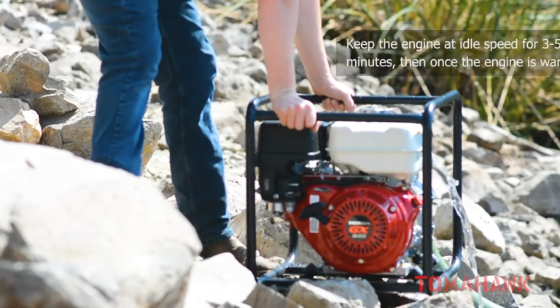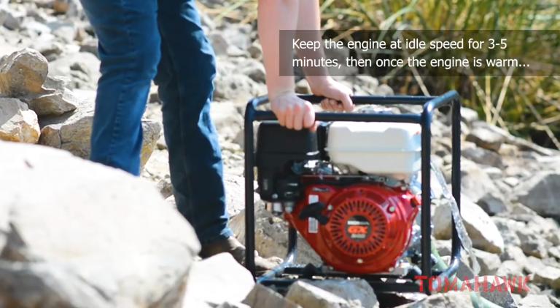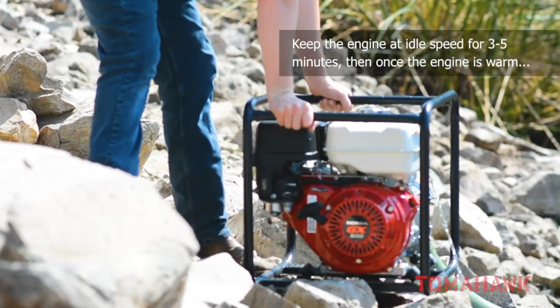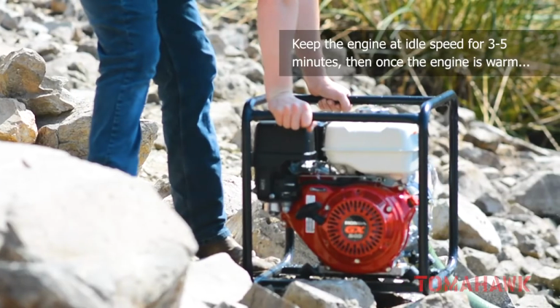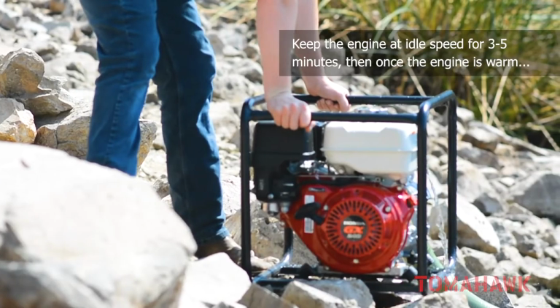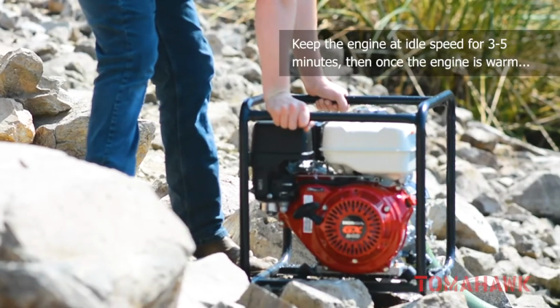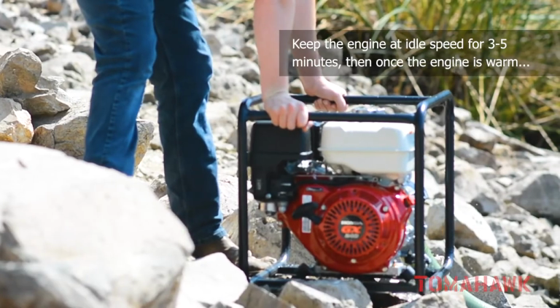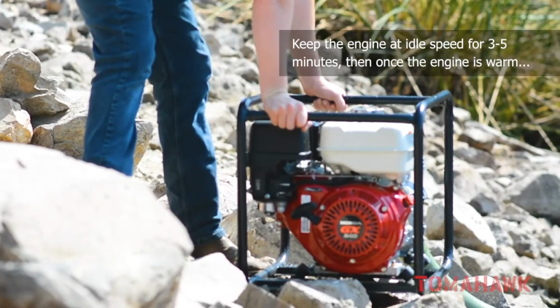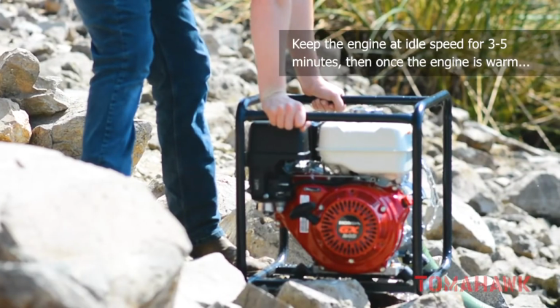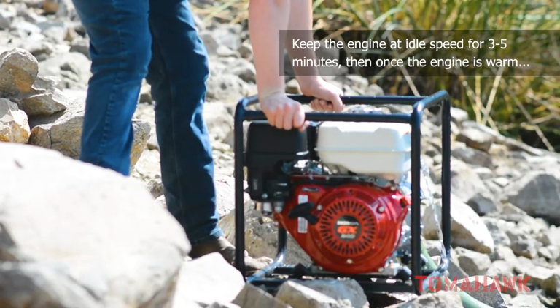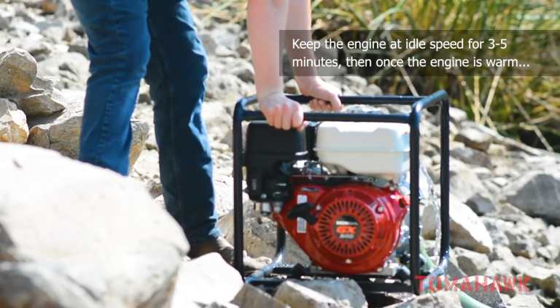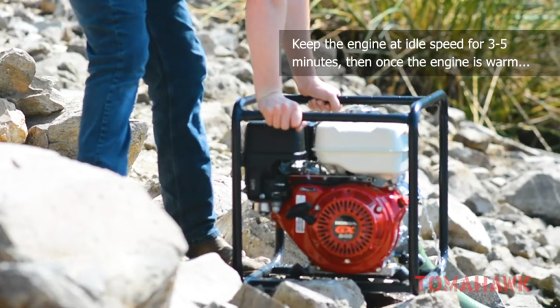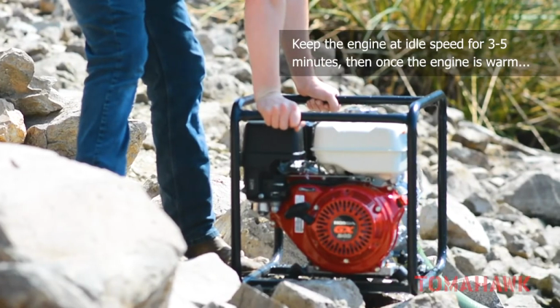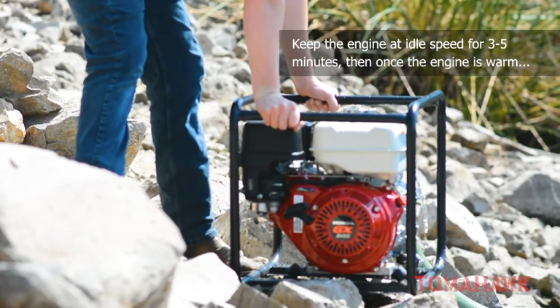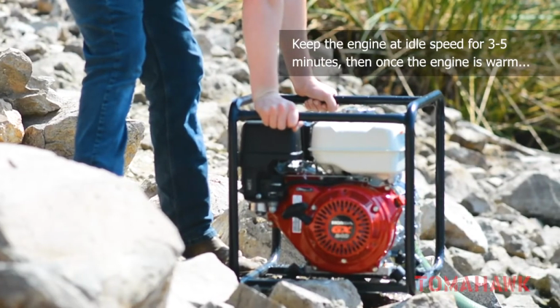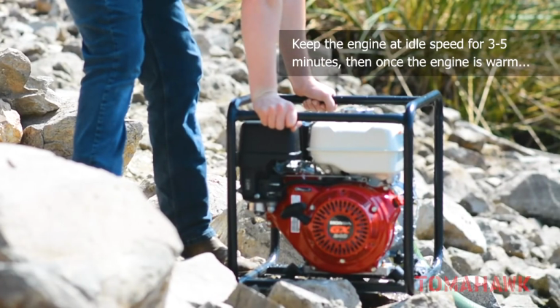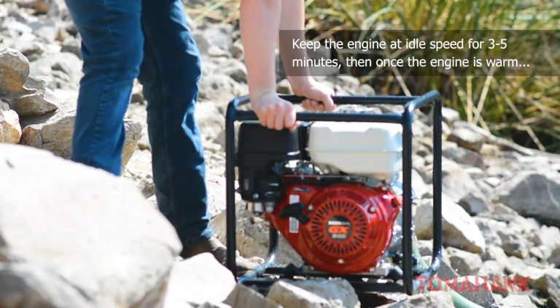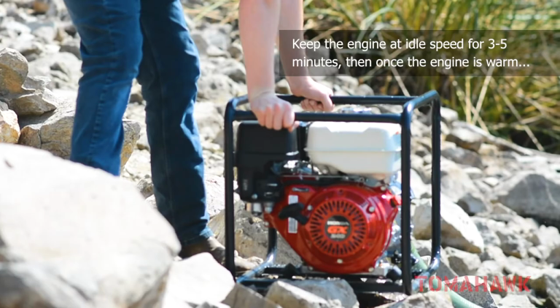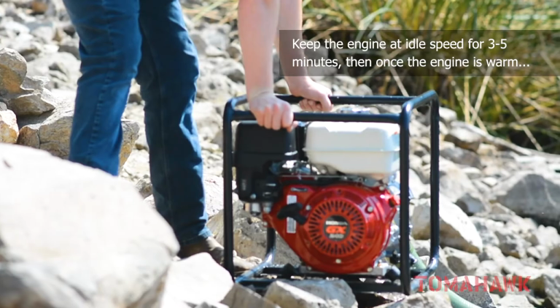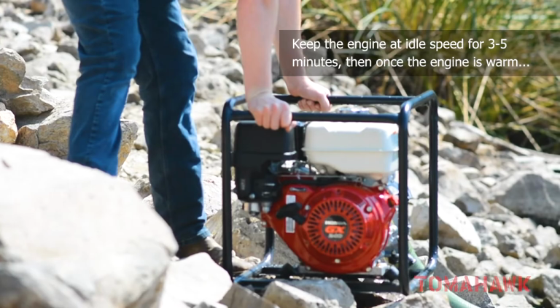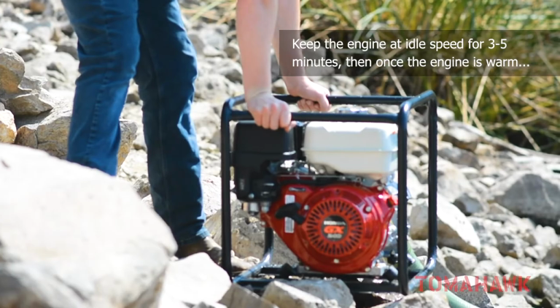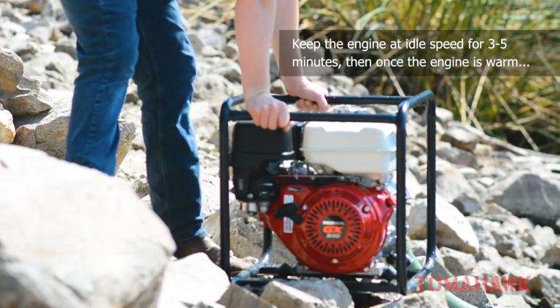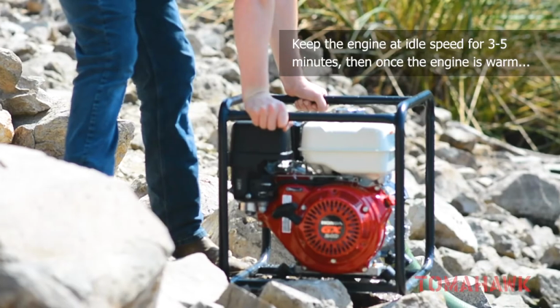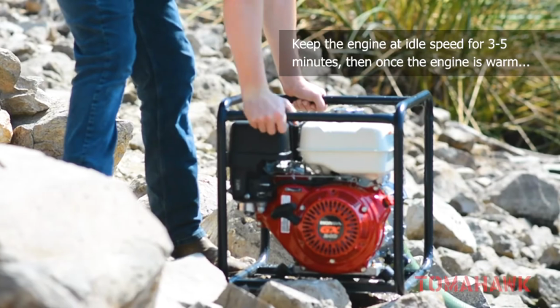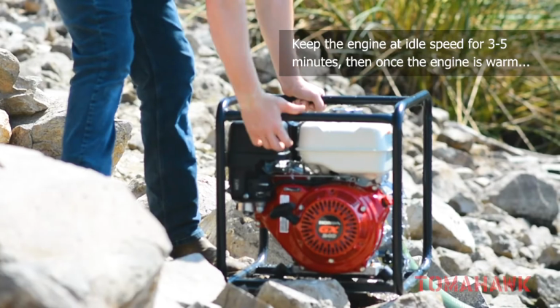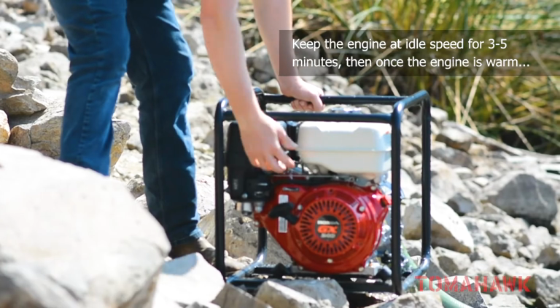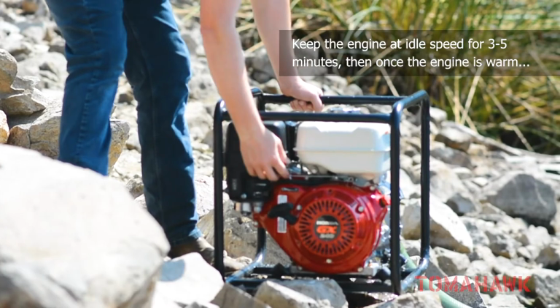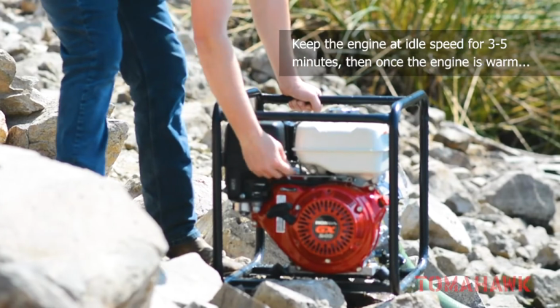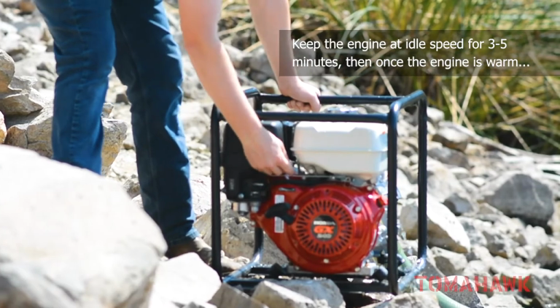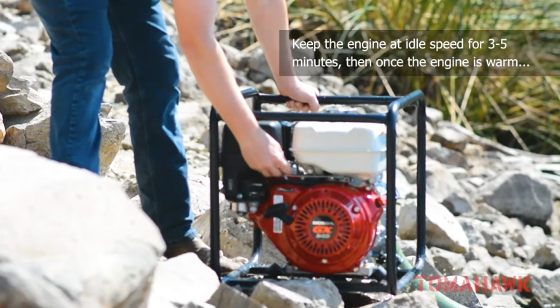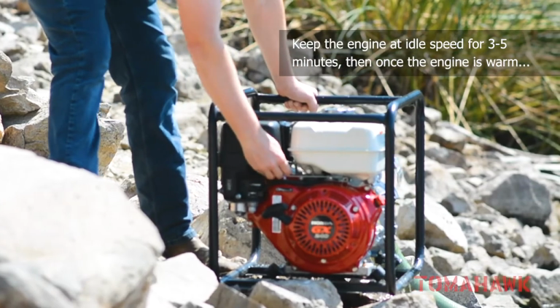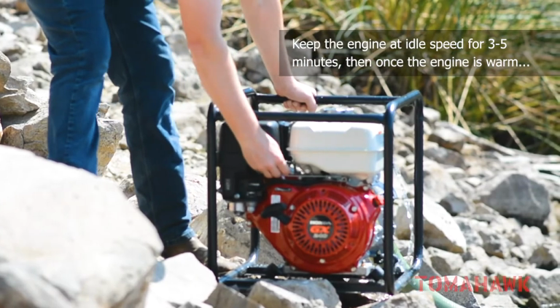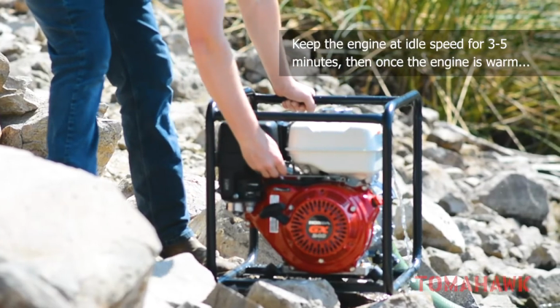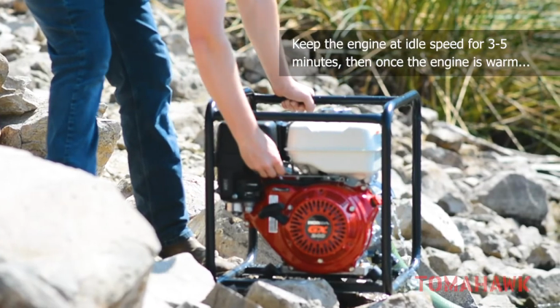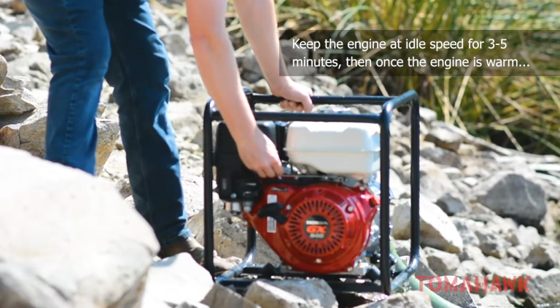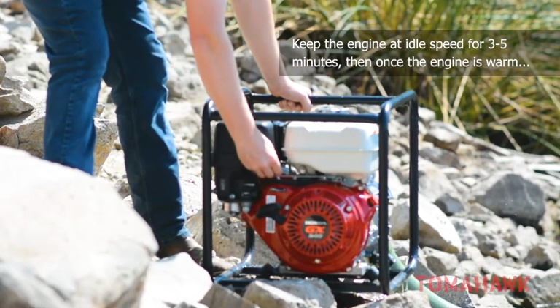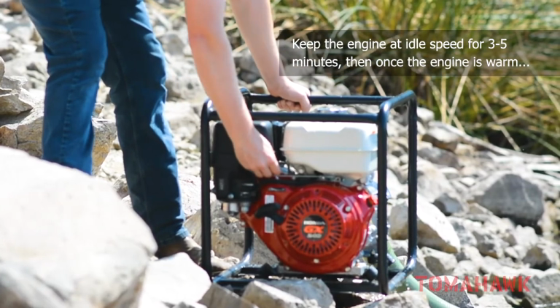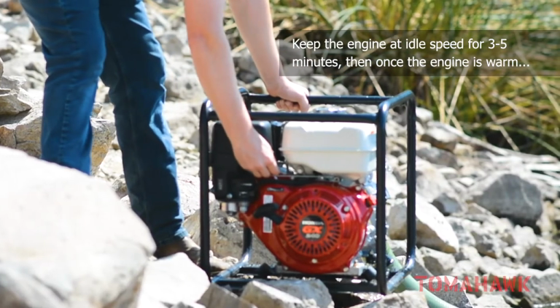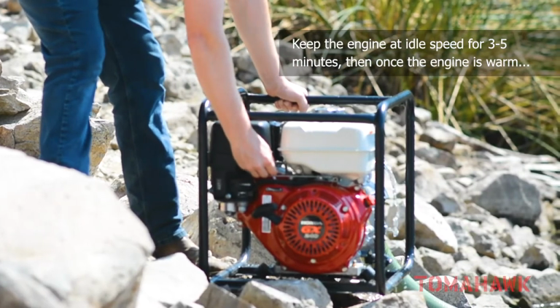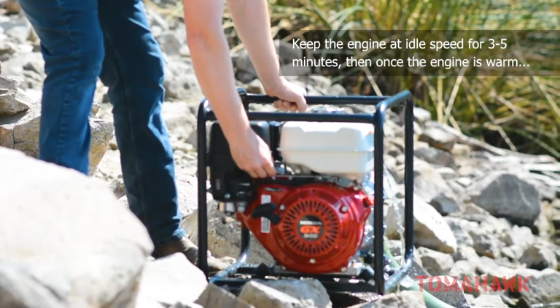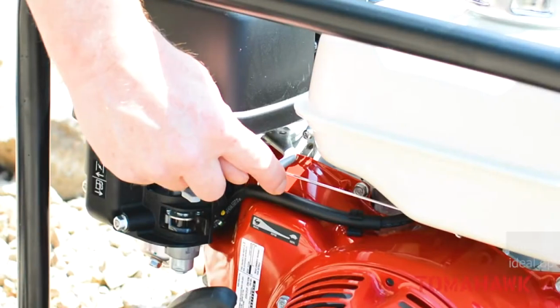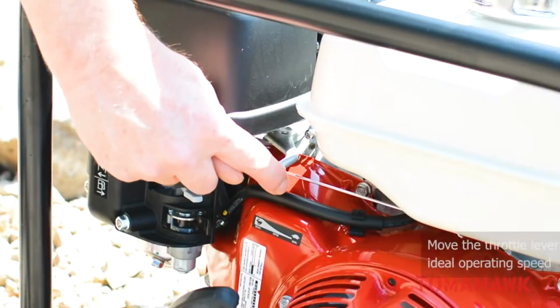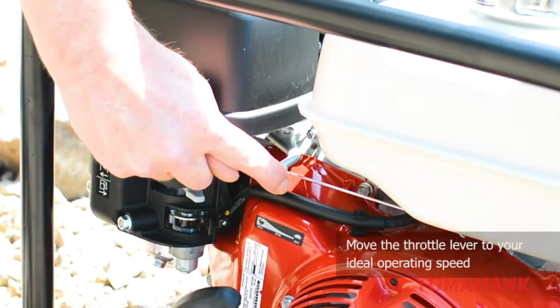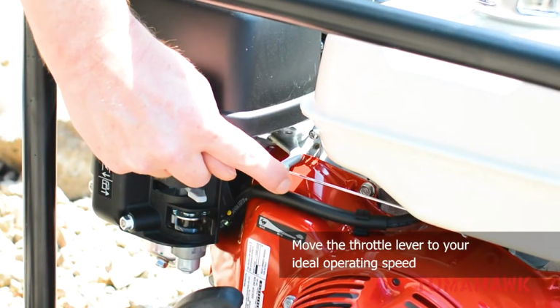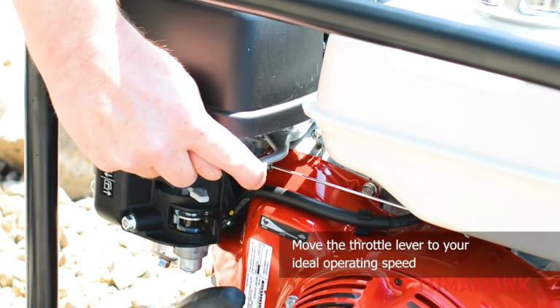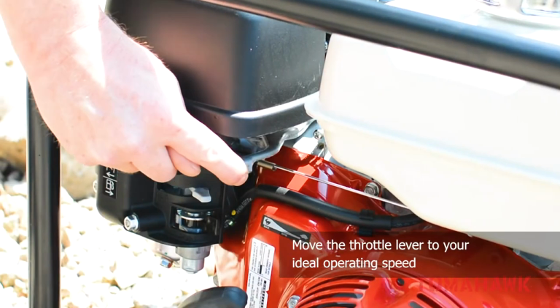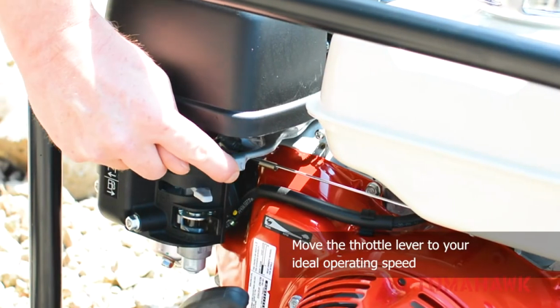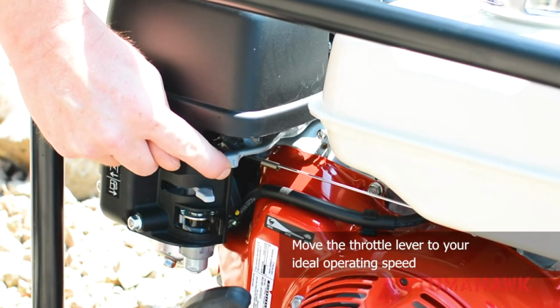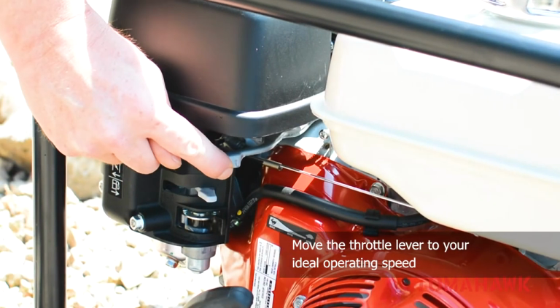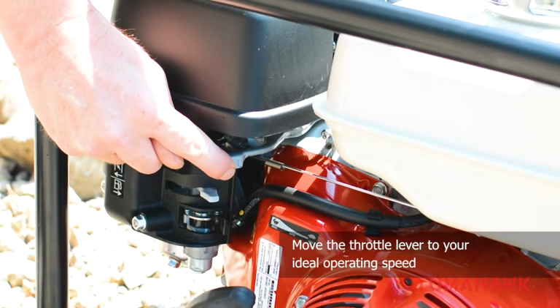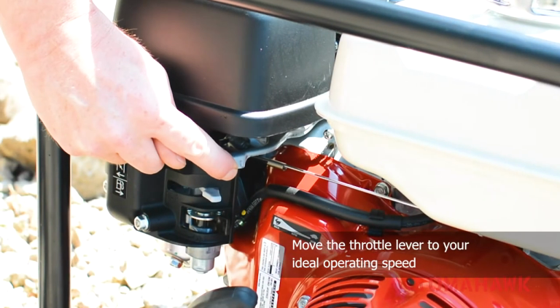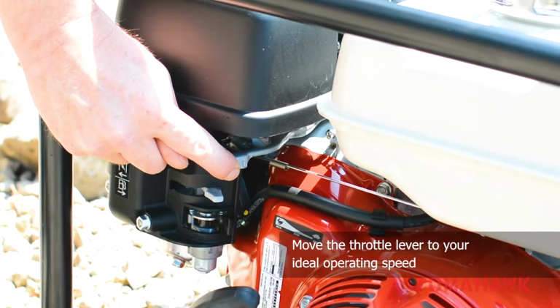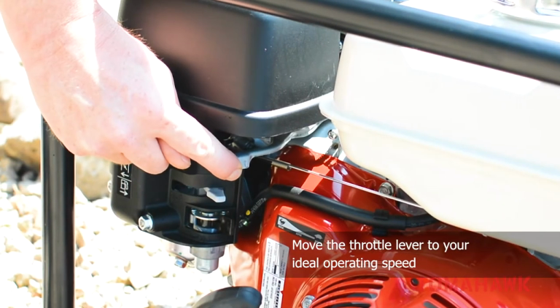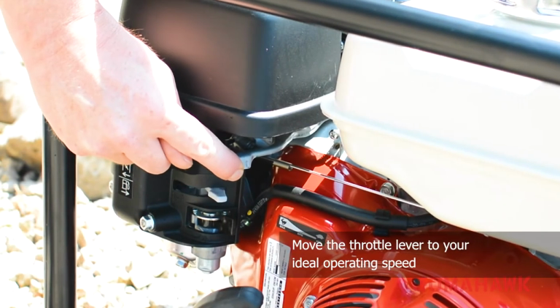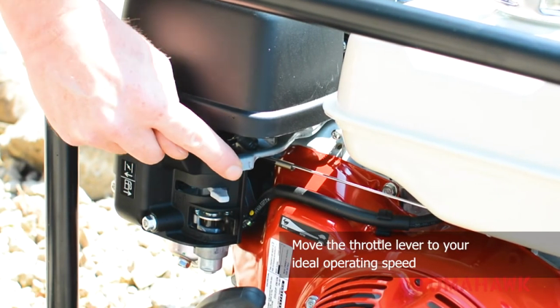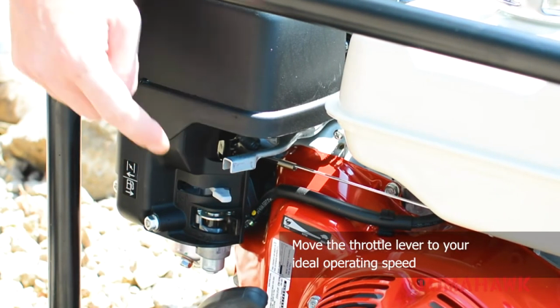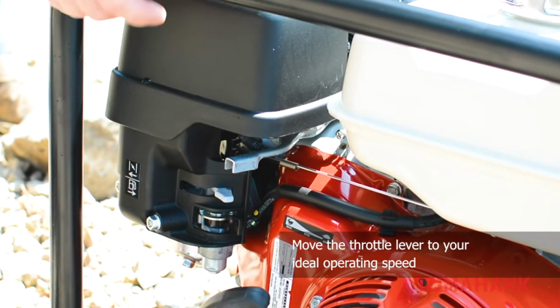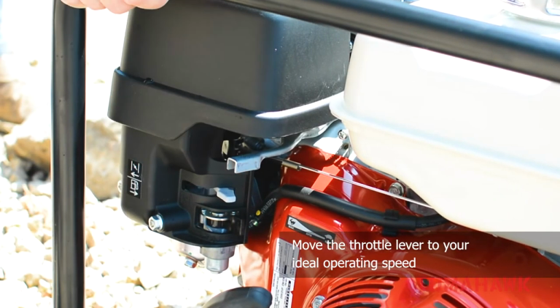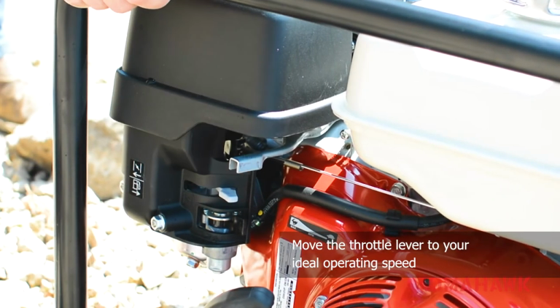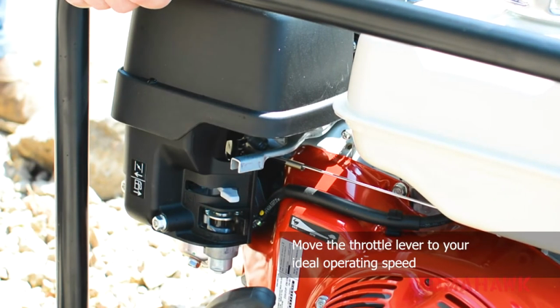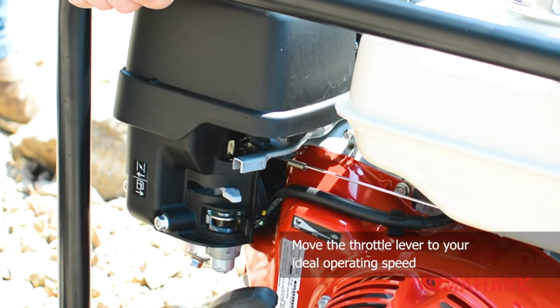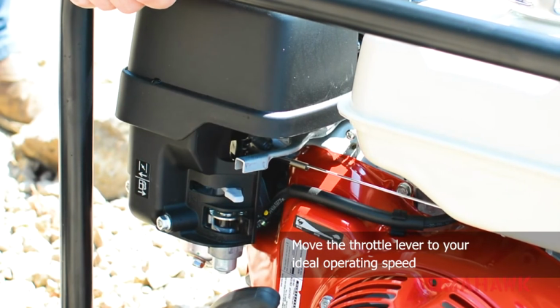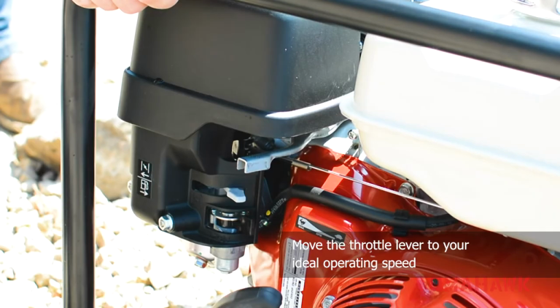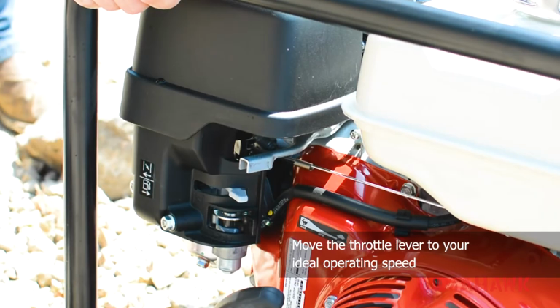Keep the engine at idle speed for three to five minutes. Then, once the engine is warmed up, move the throttle lever to your ideal operating speed.